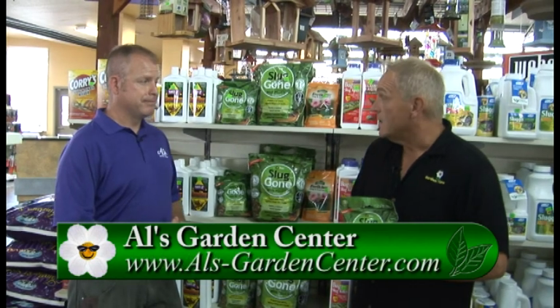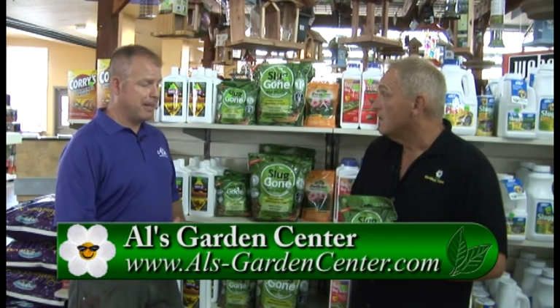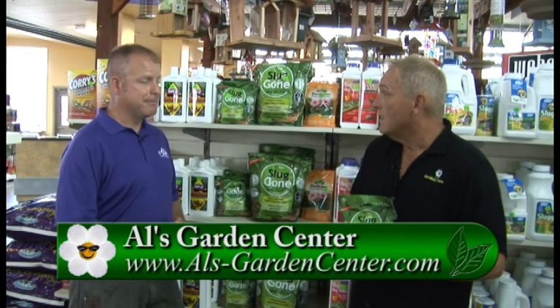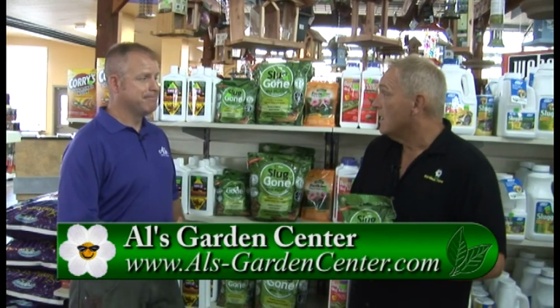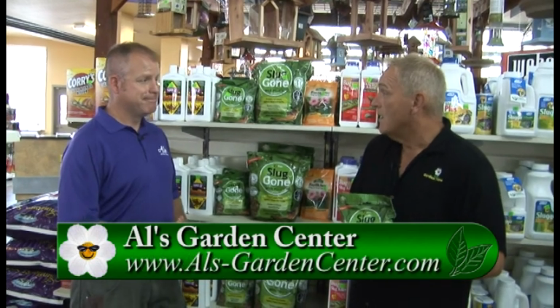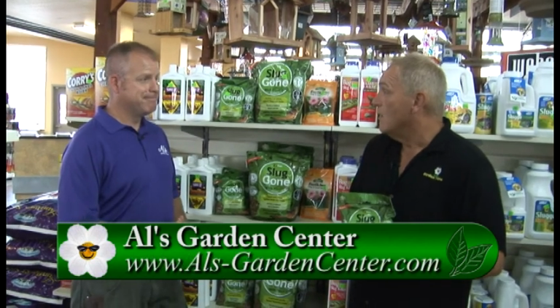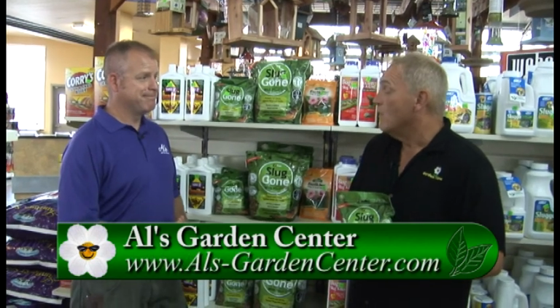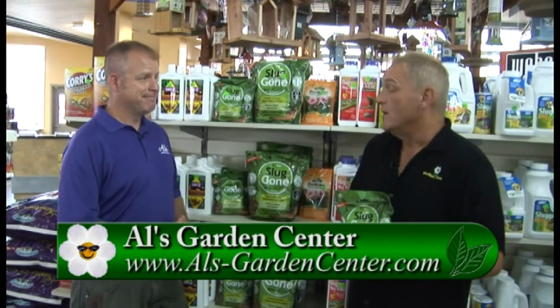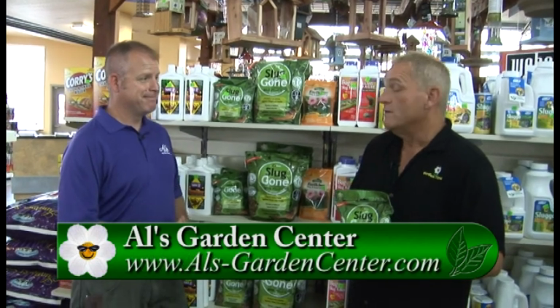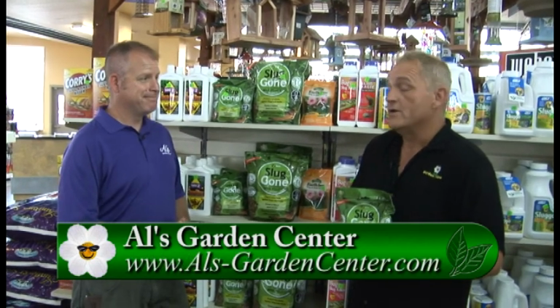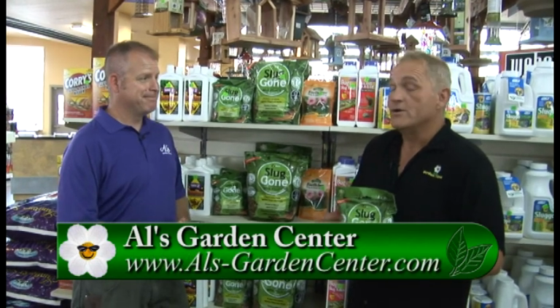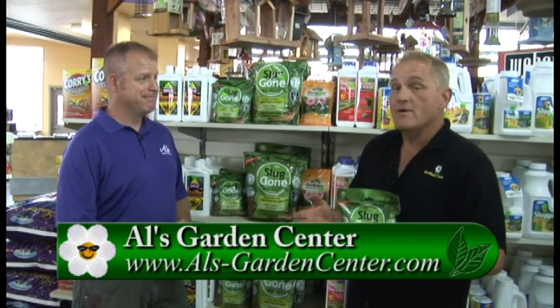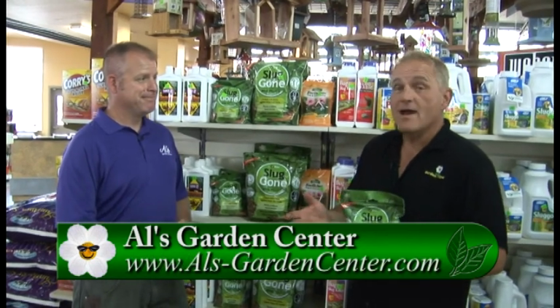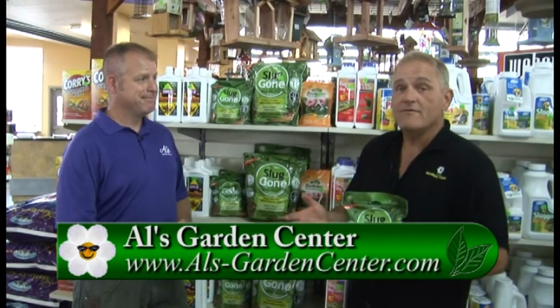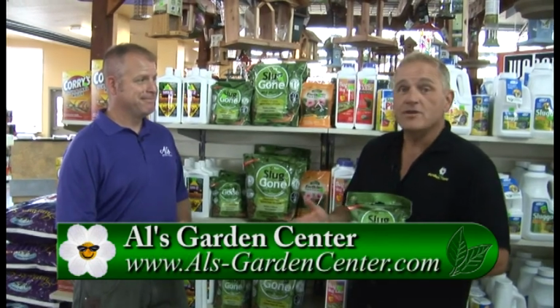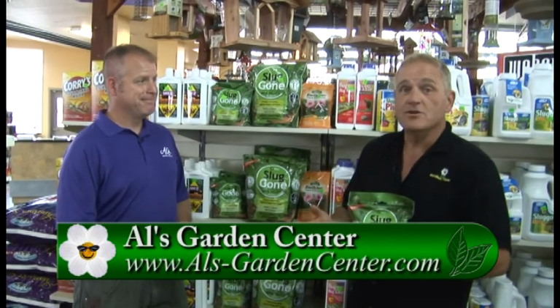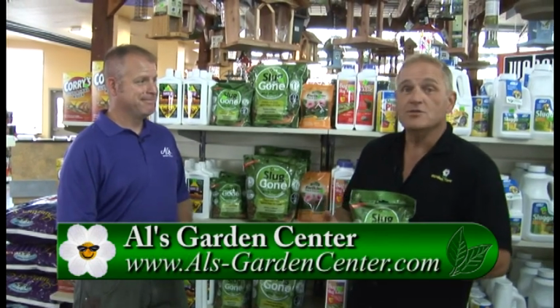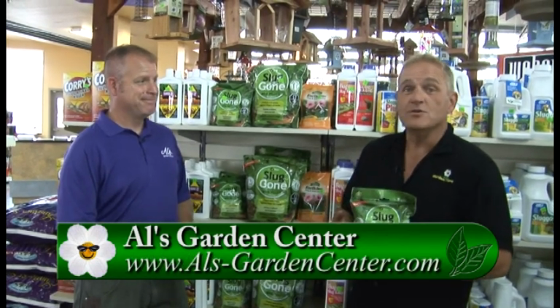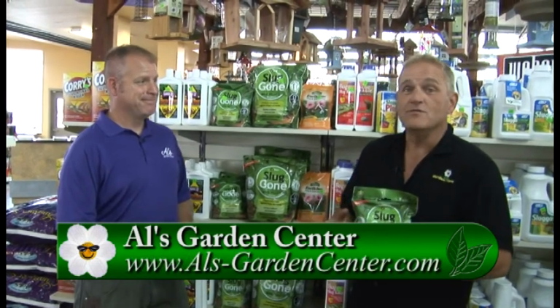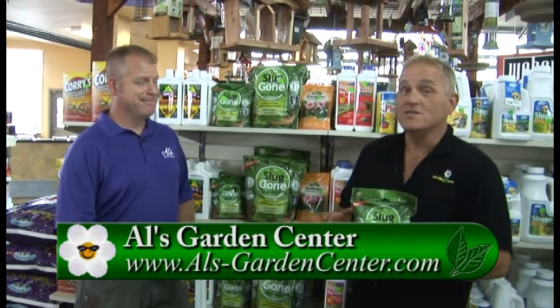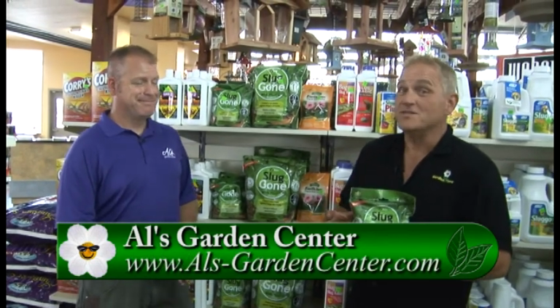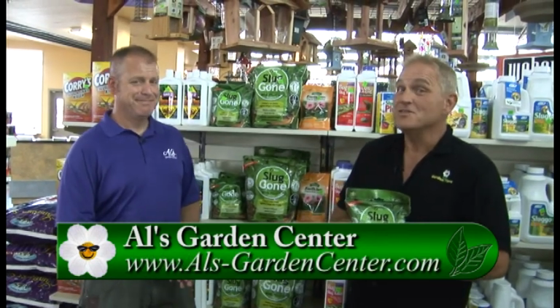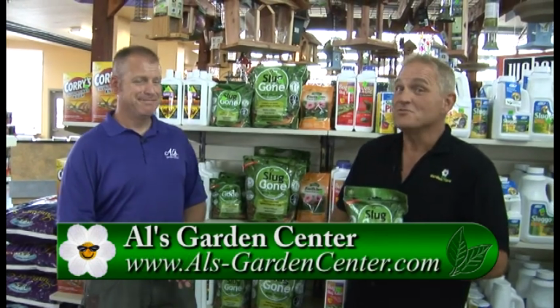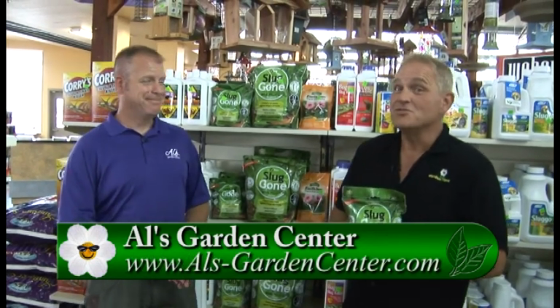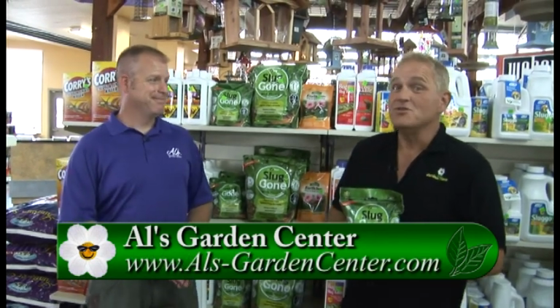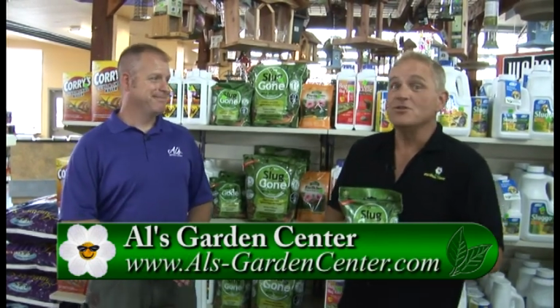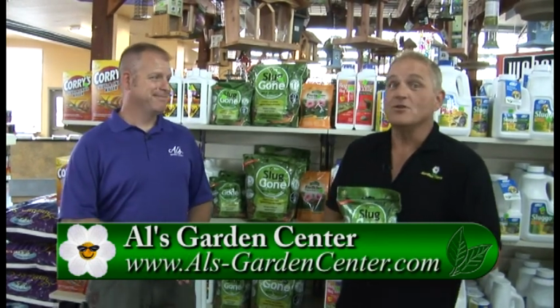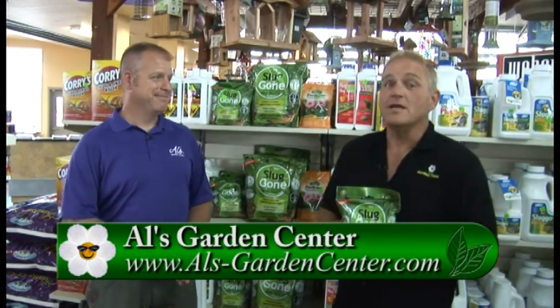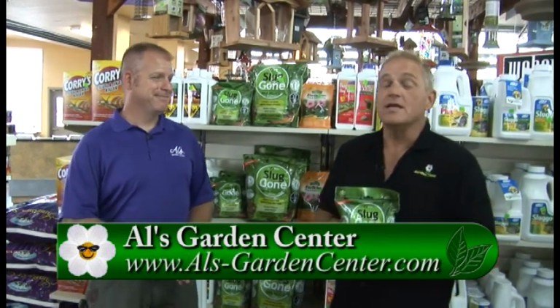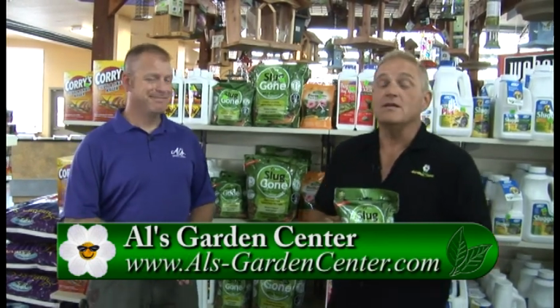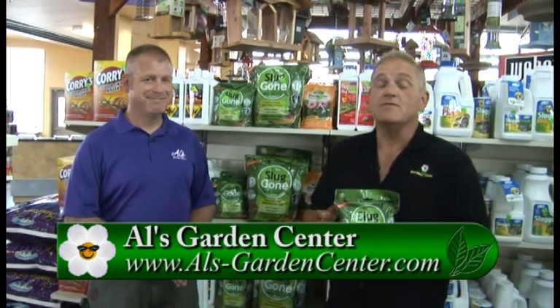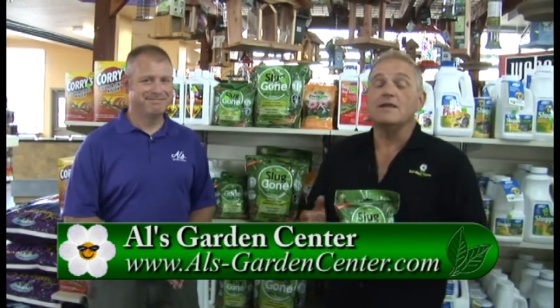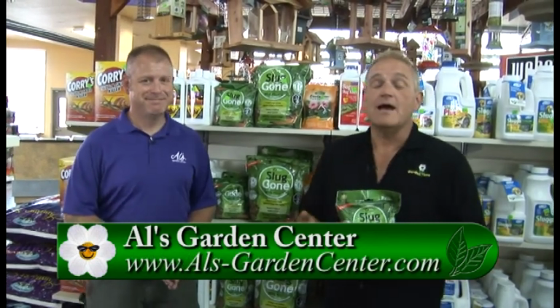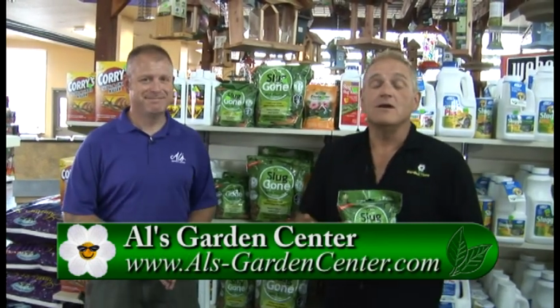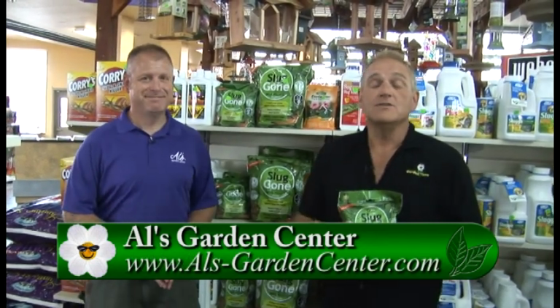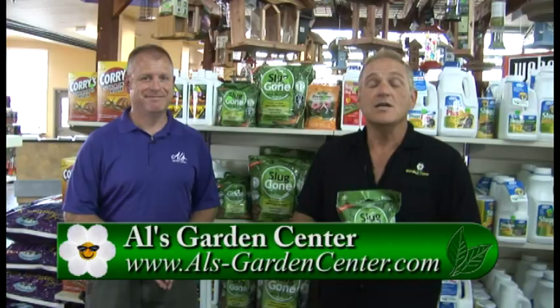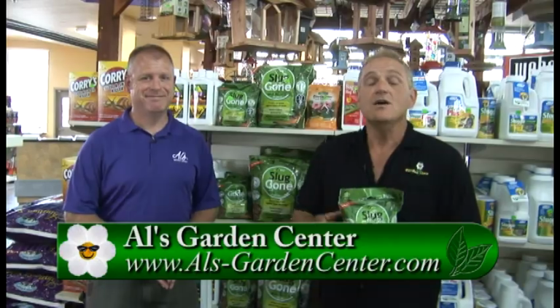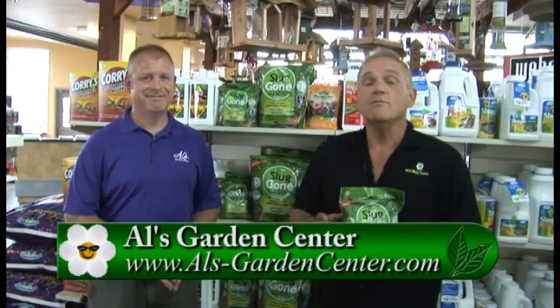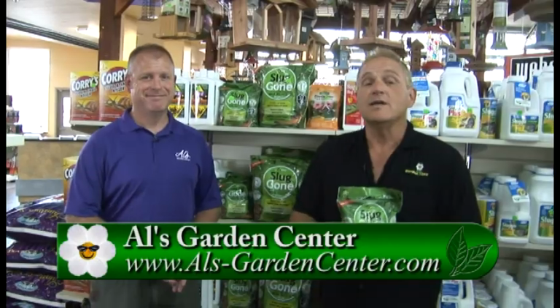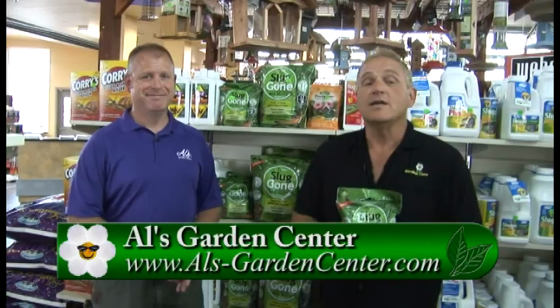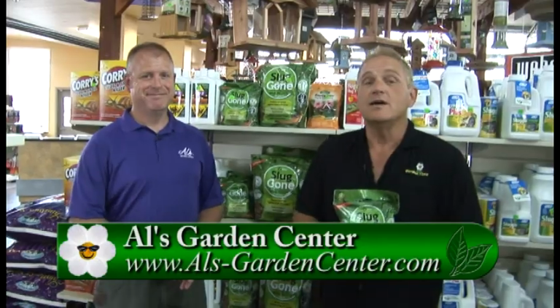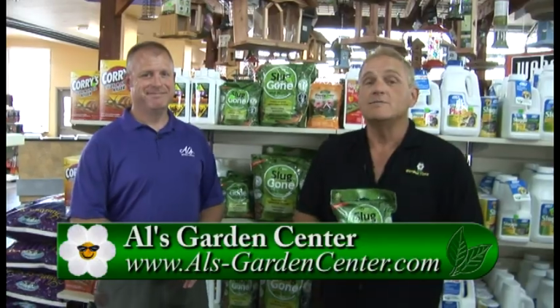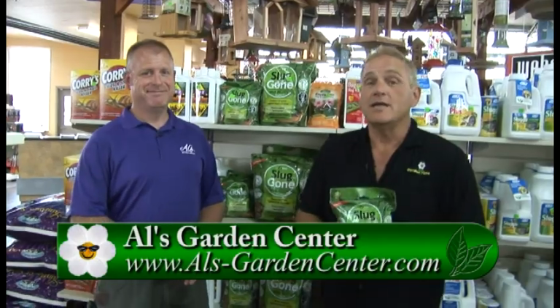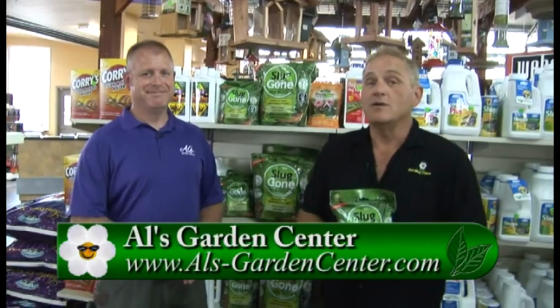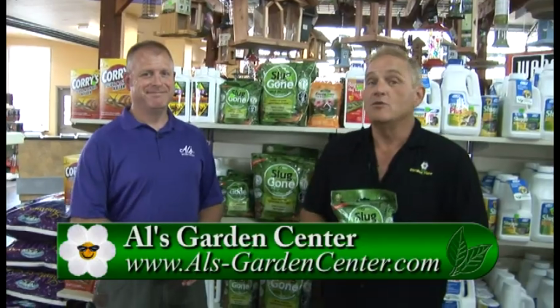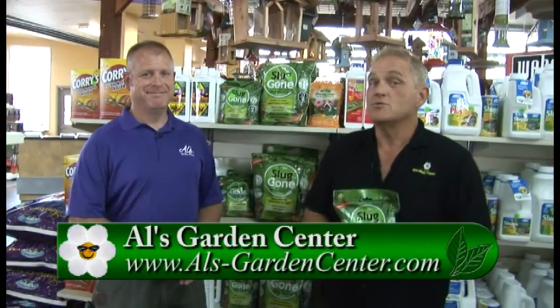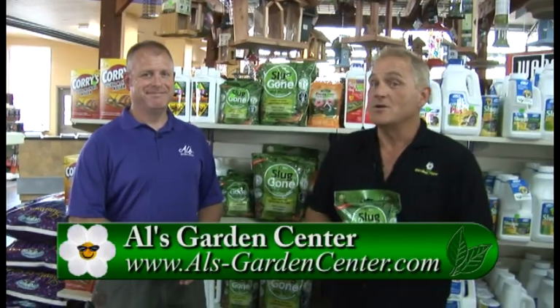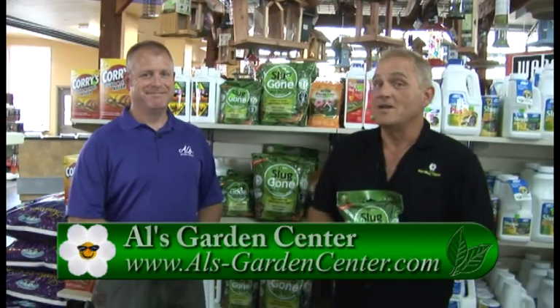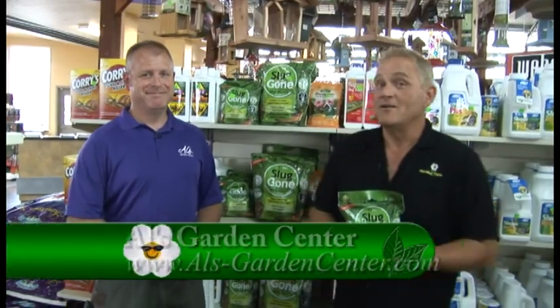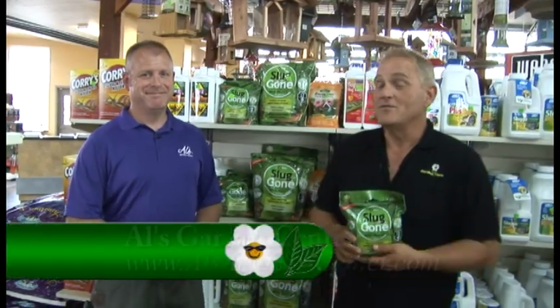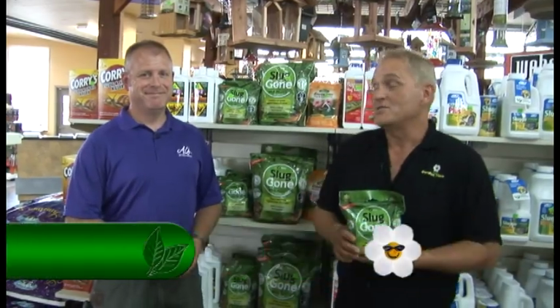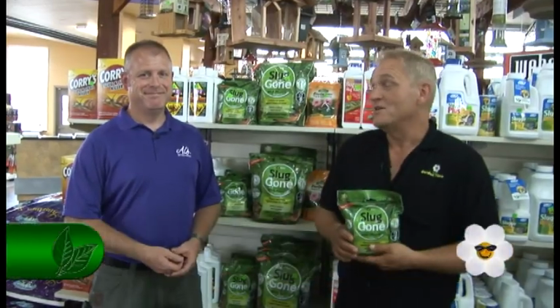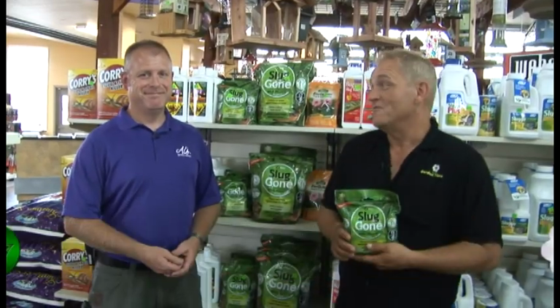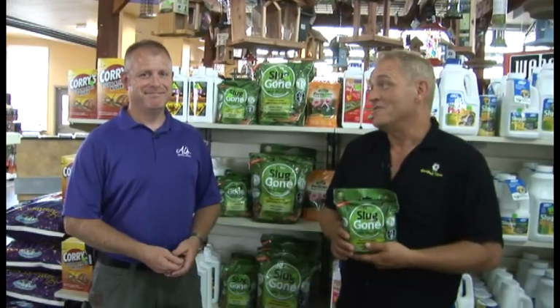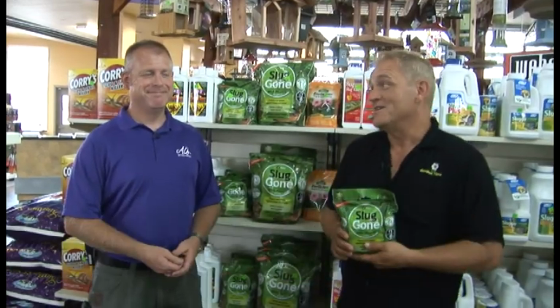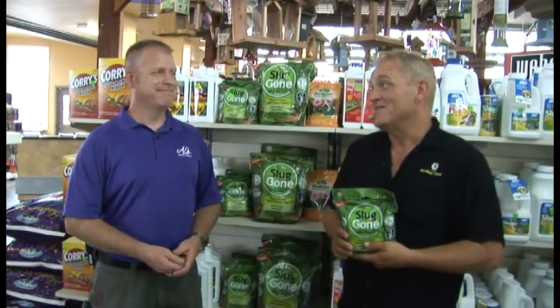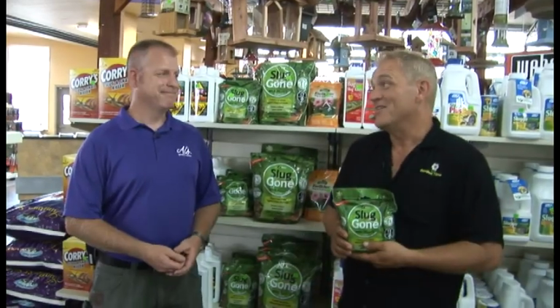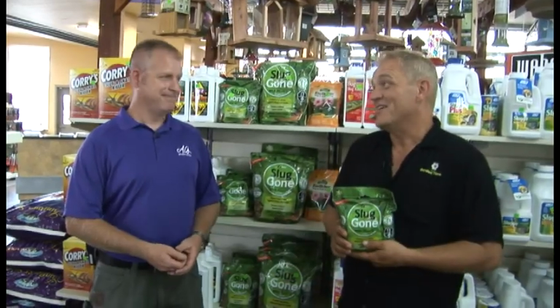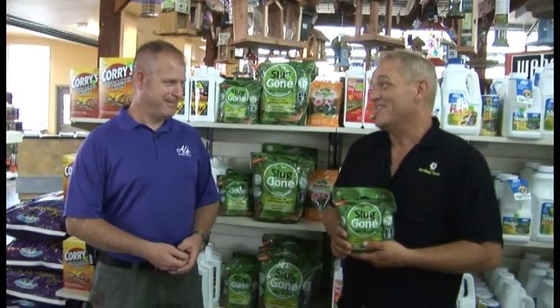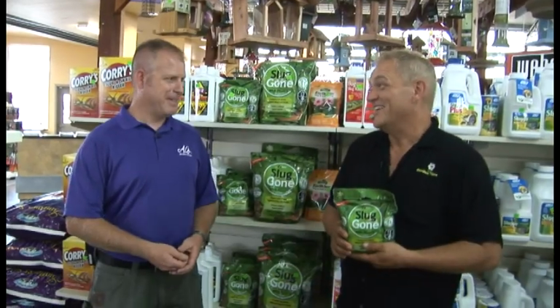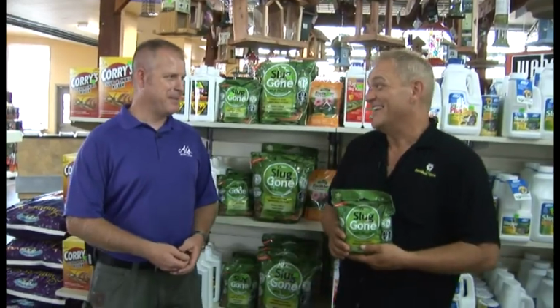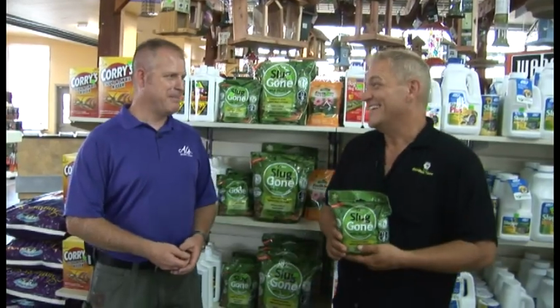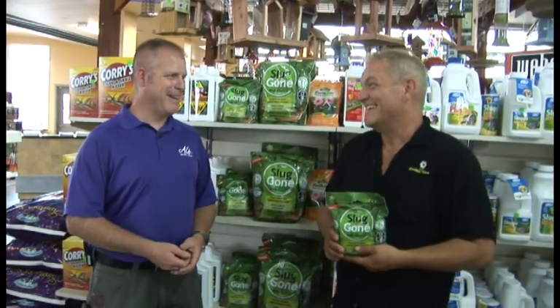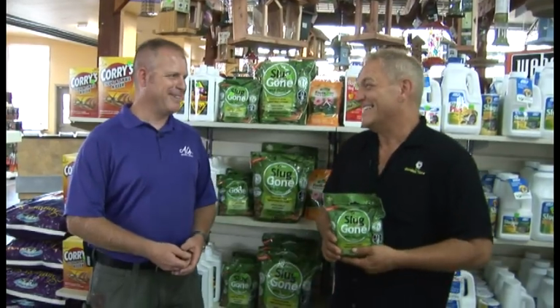Really? Yeah! Well, there you have it. If this interests you, you can go to any of the Al's locations, pick it up, take it home, and try it out for yourself. Thanks a lot, Aaron. You bet.